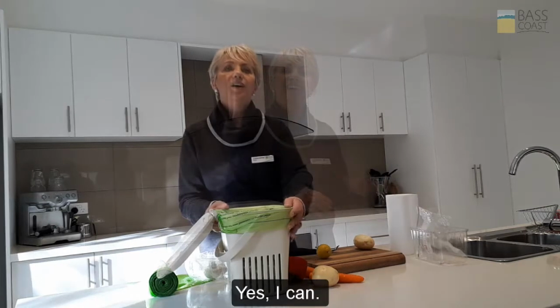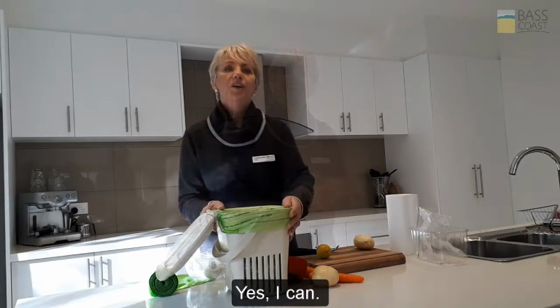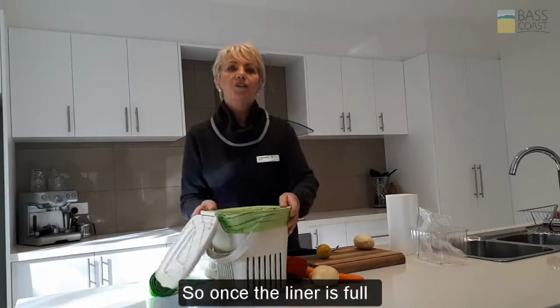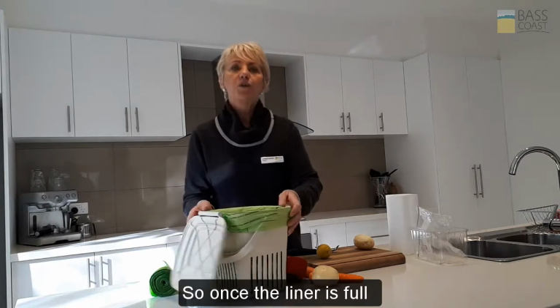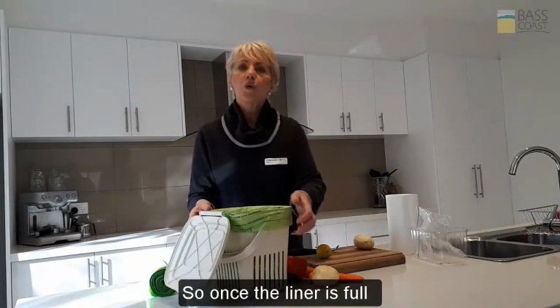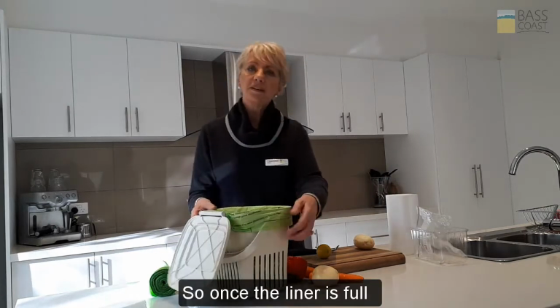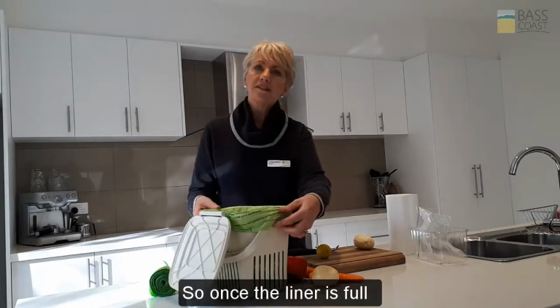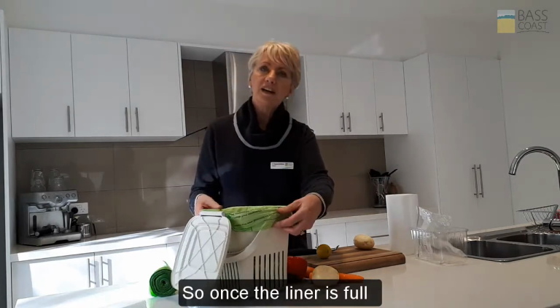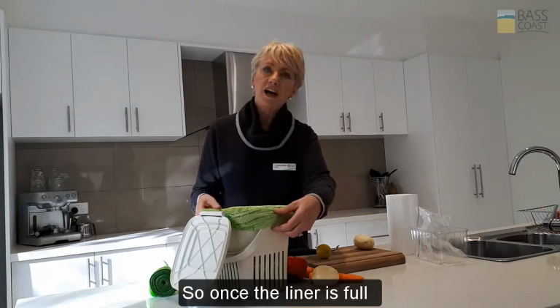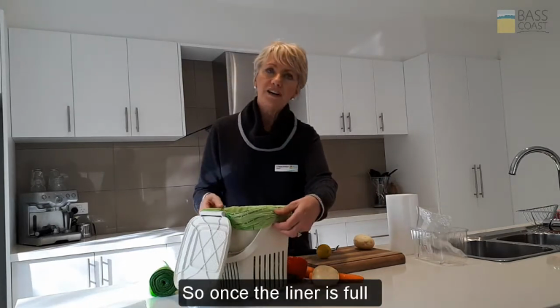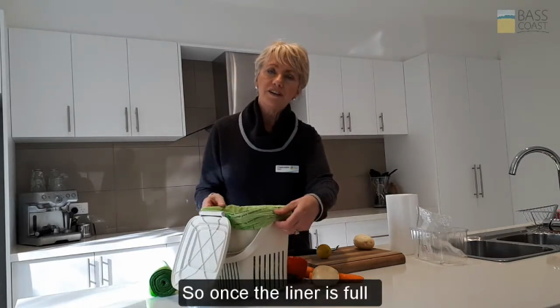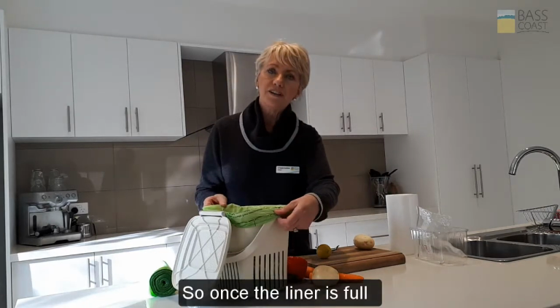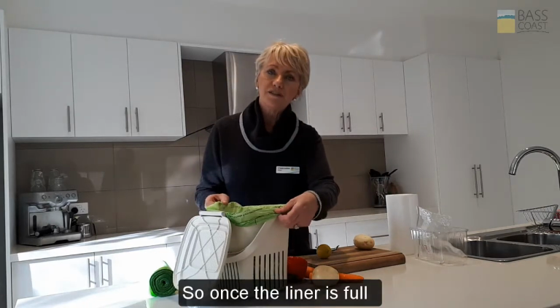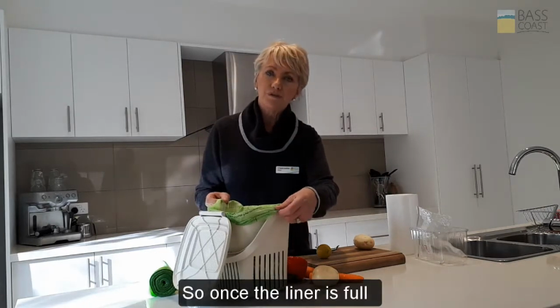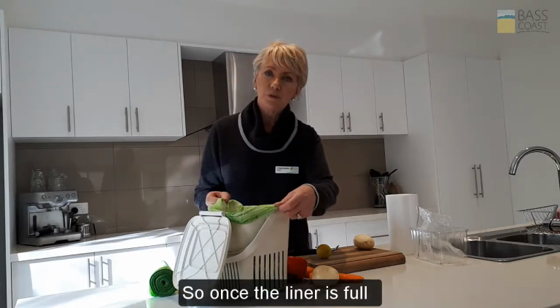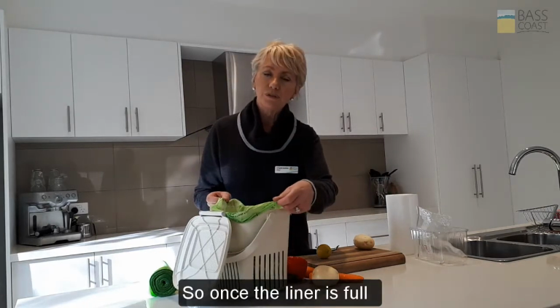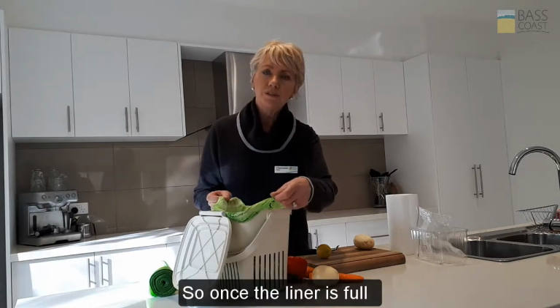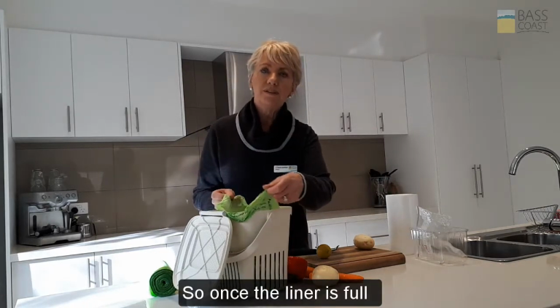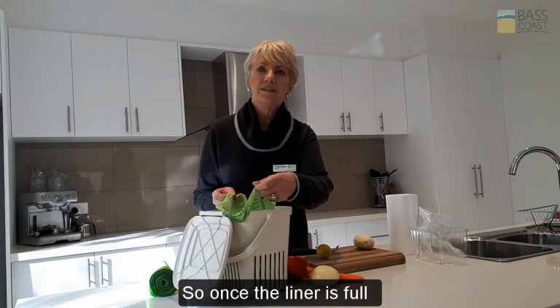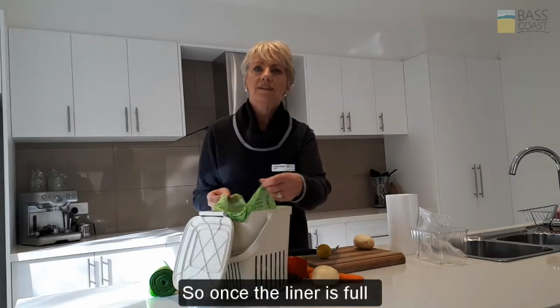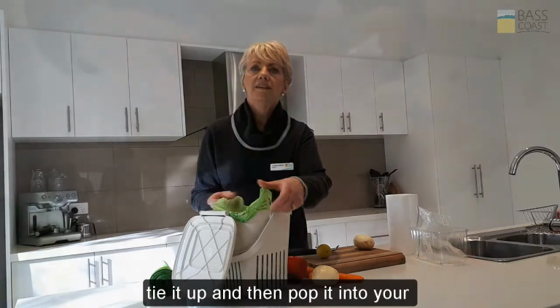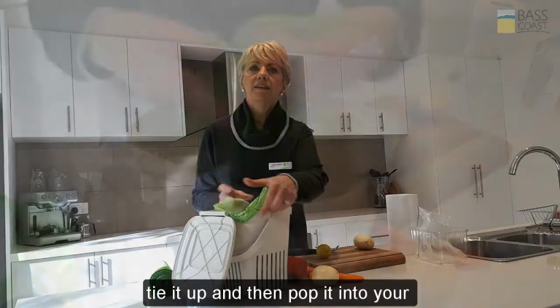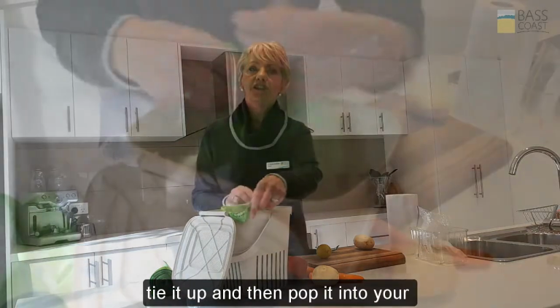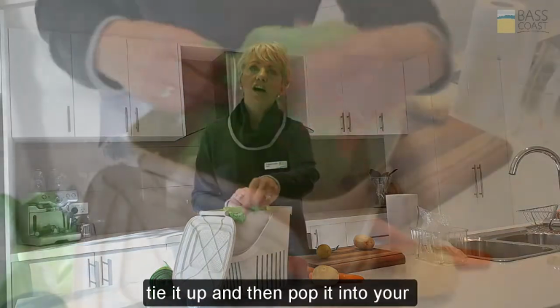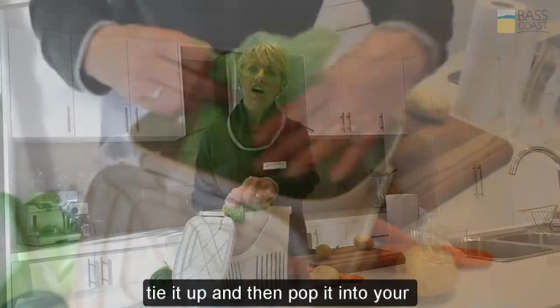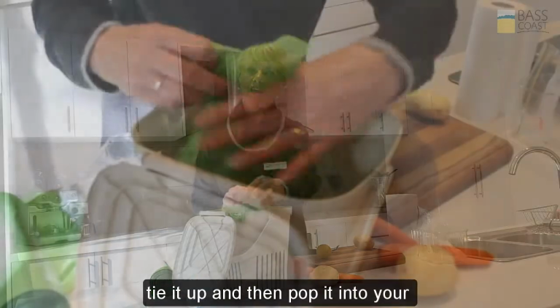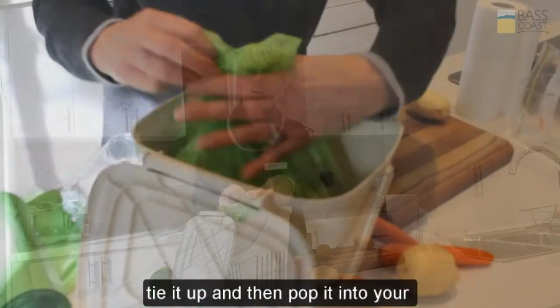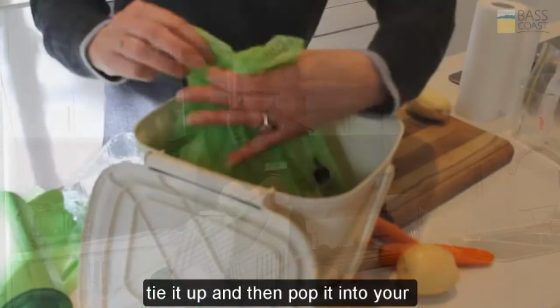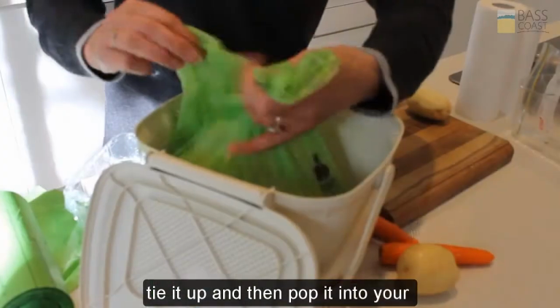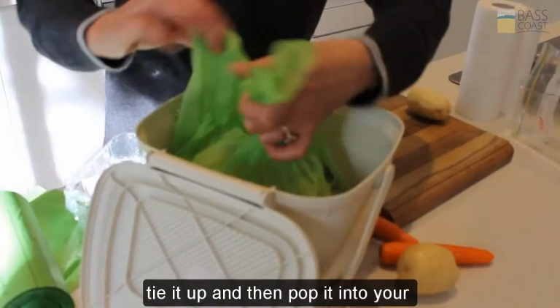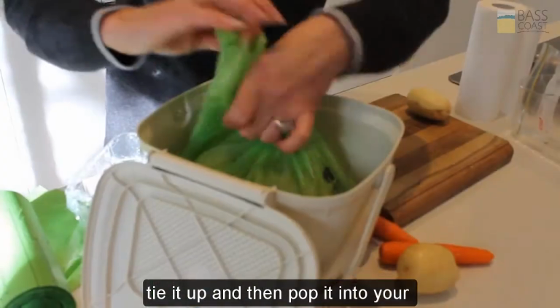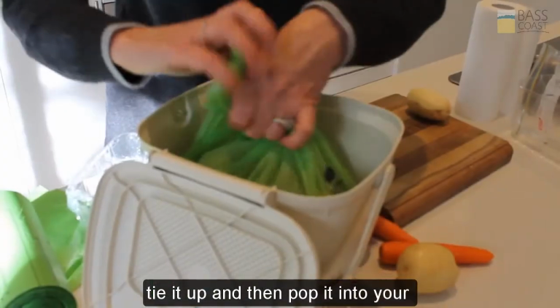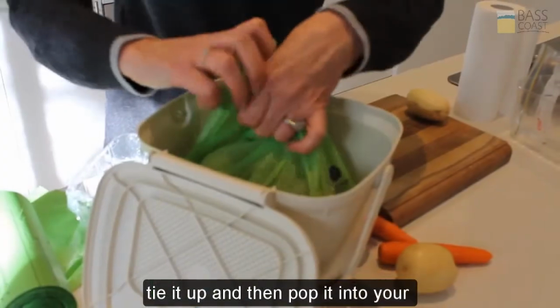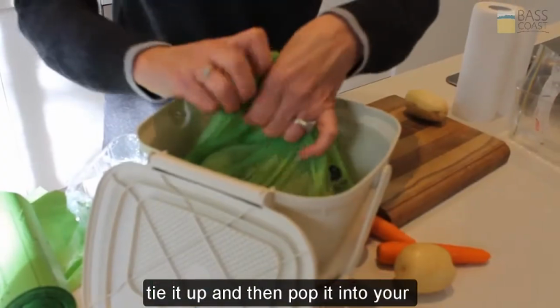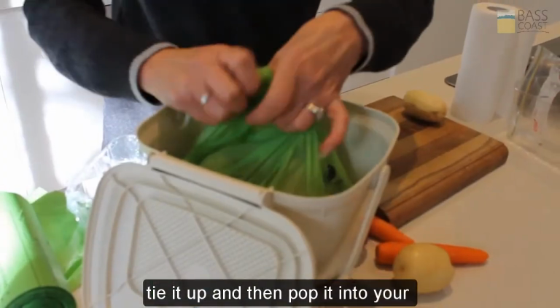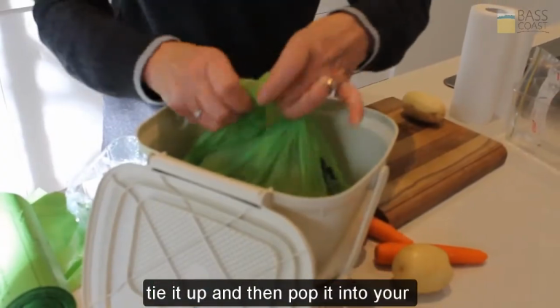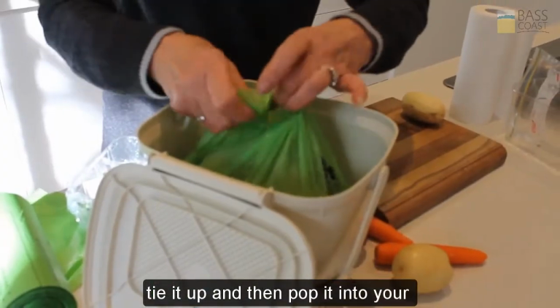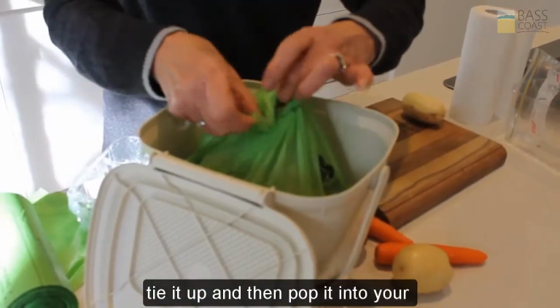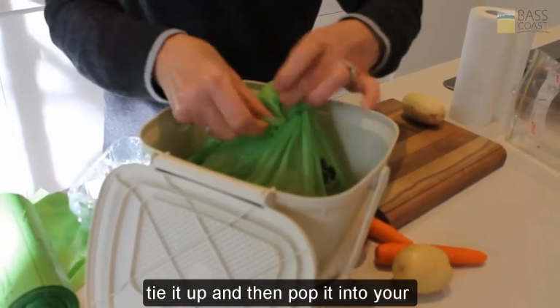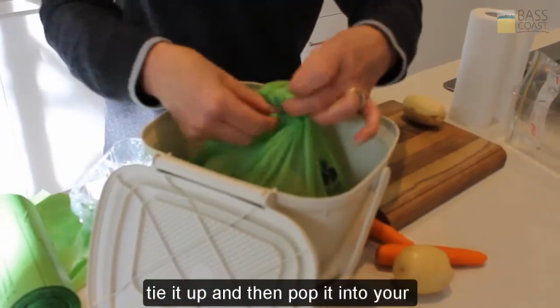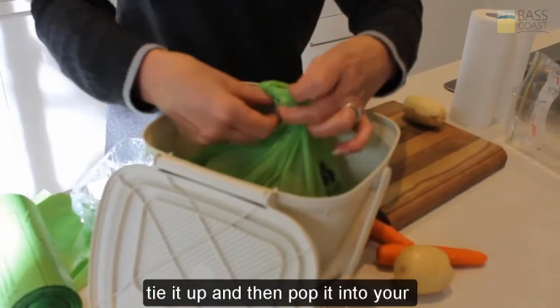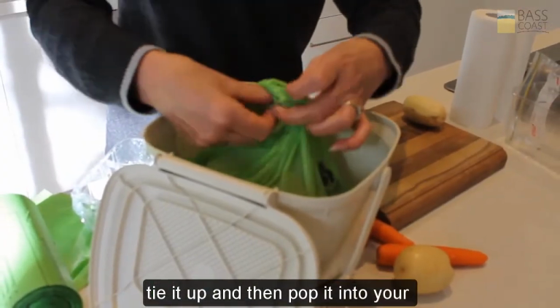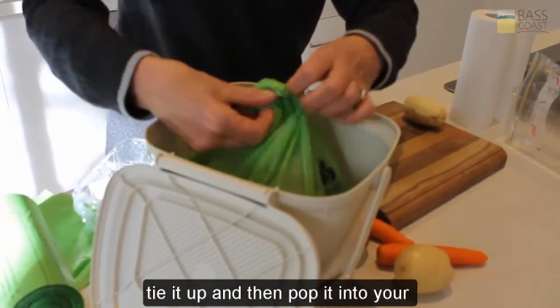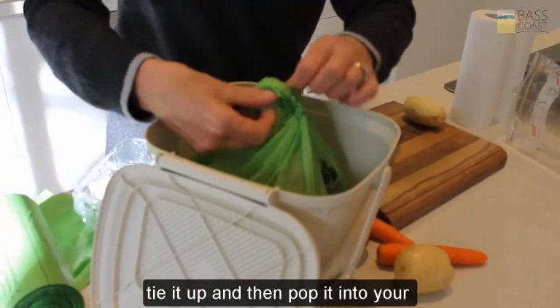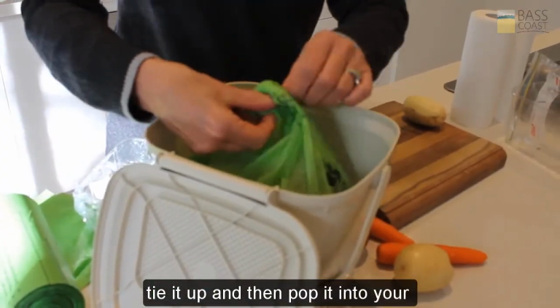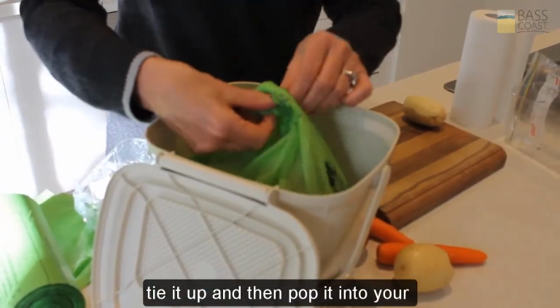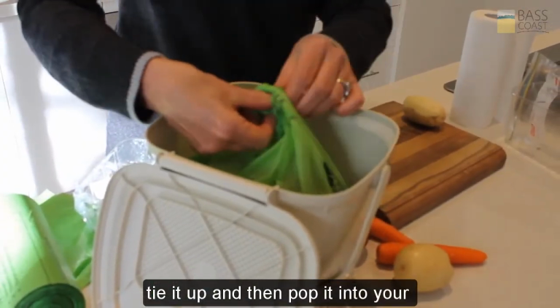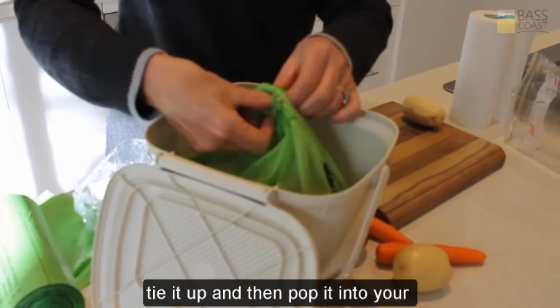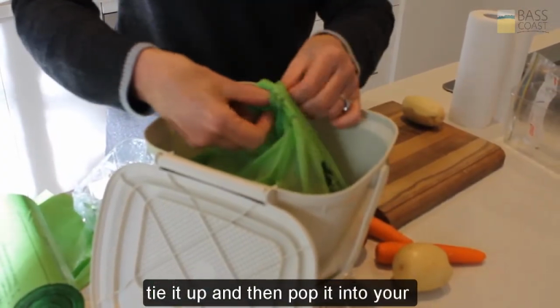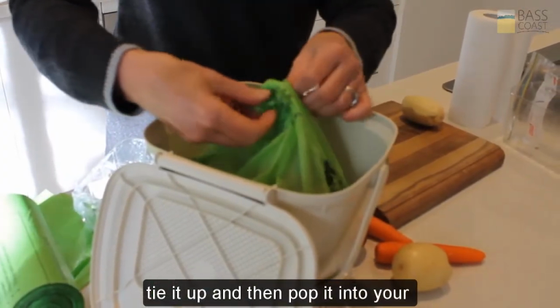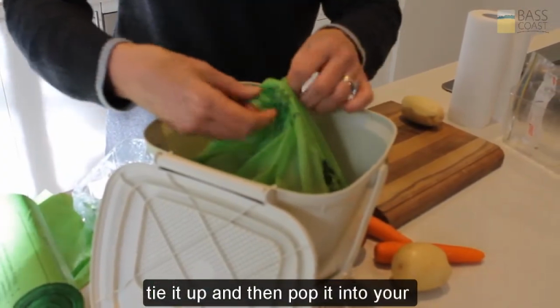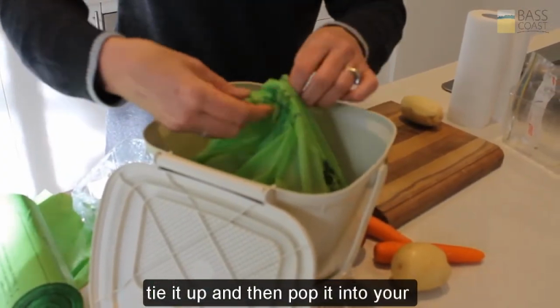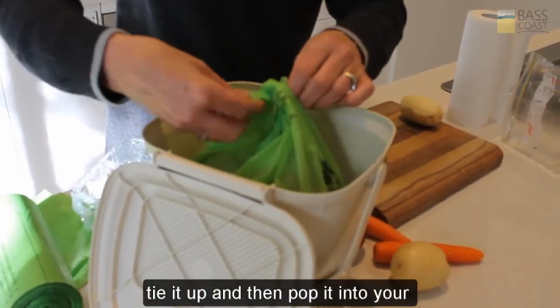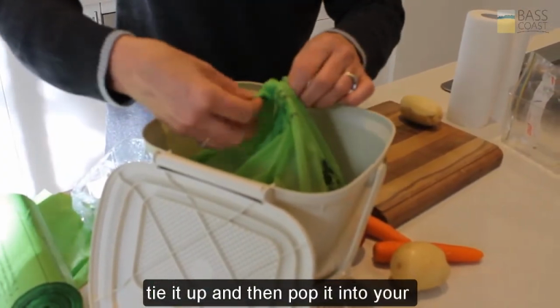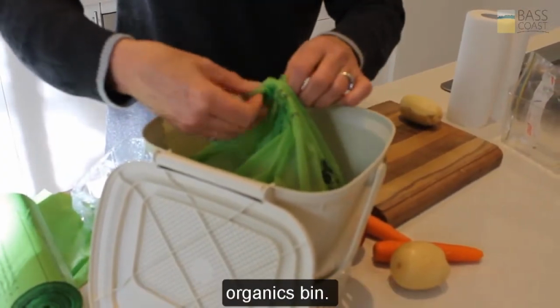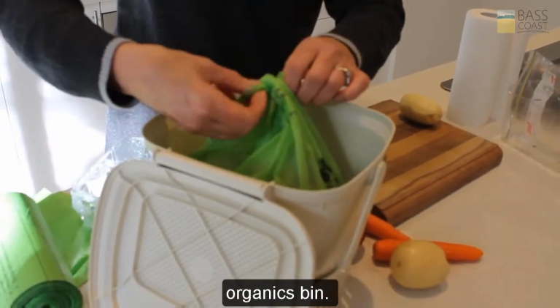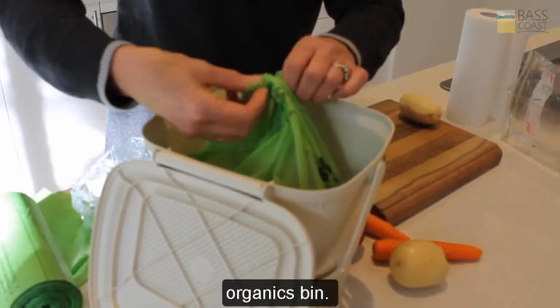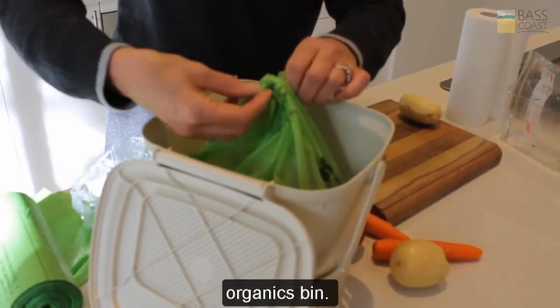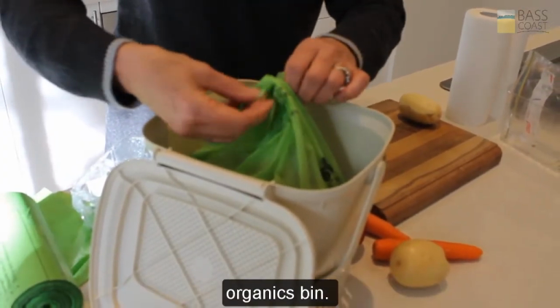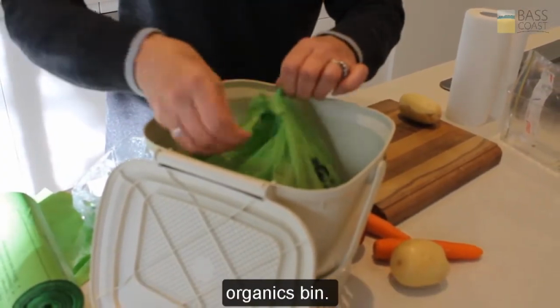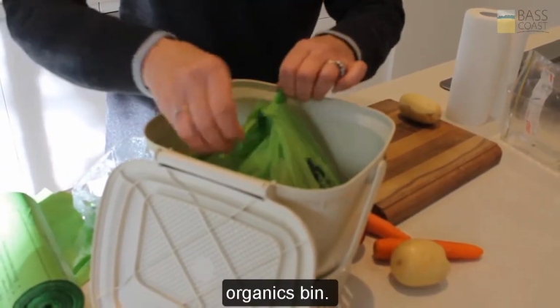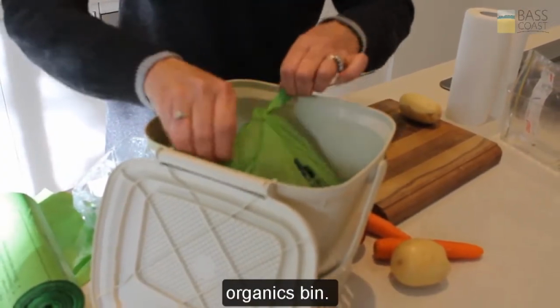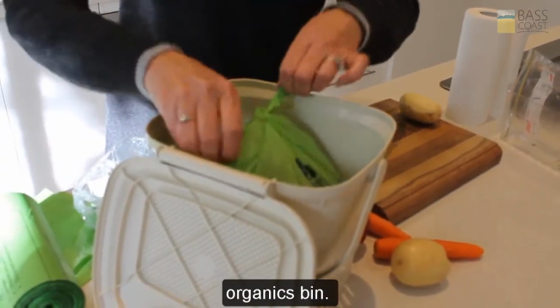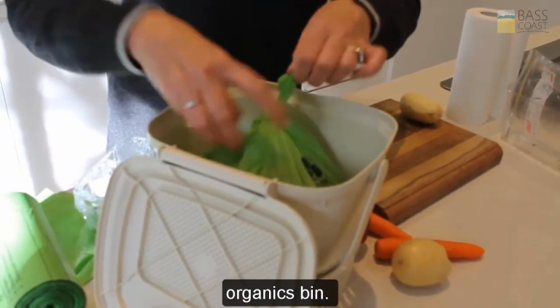So once the liner is full, tie it up and then pop it into your organics bin.